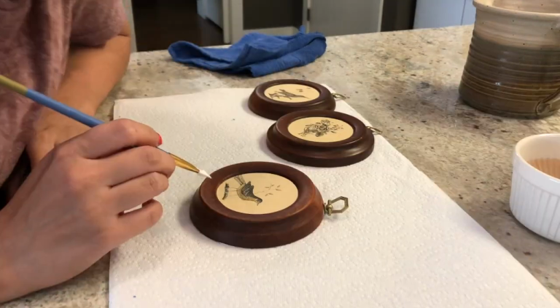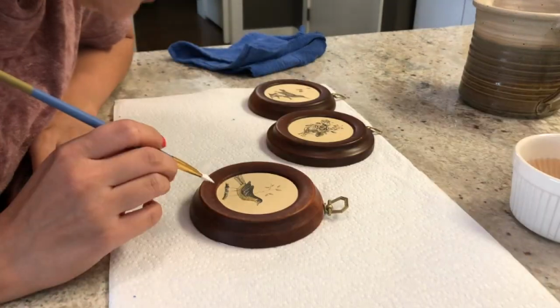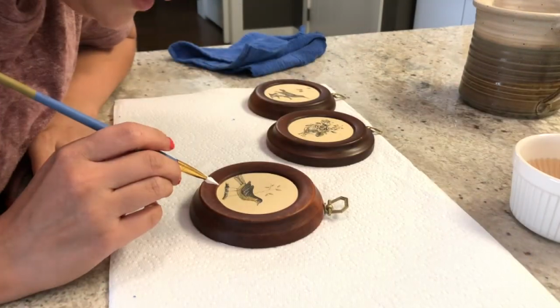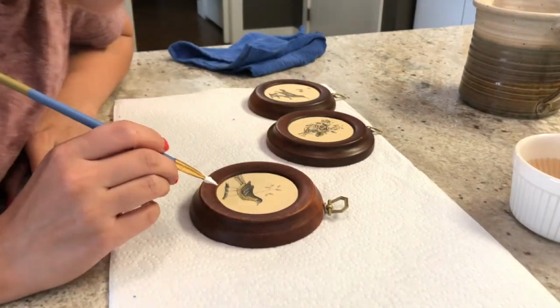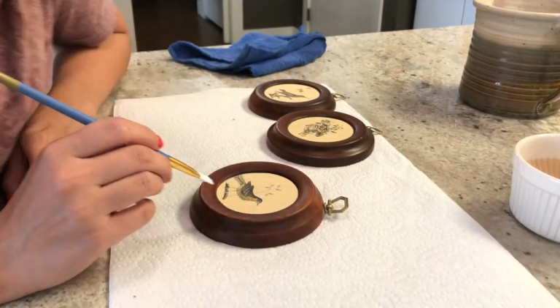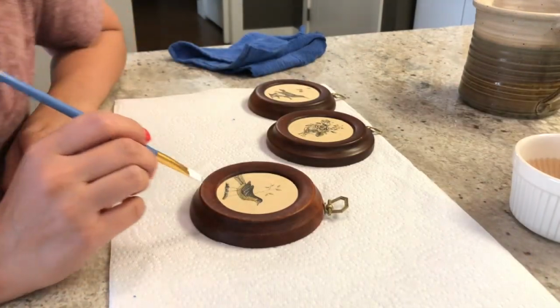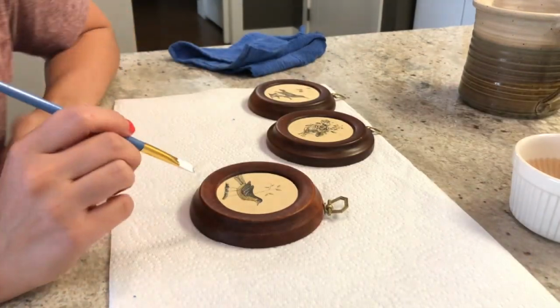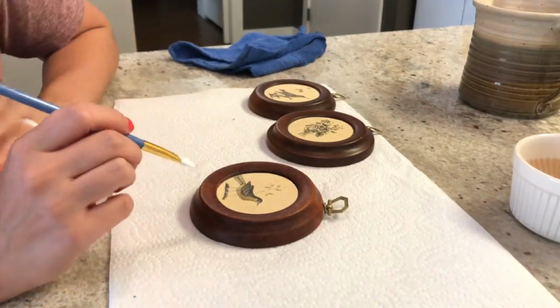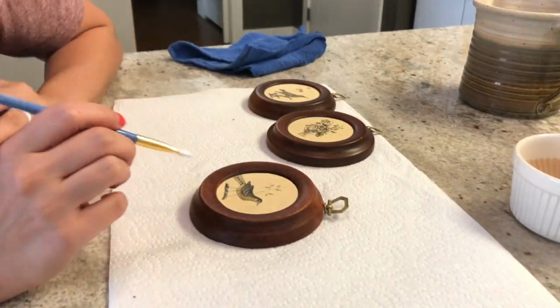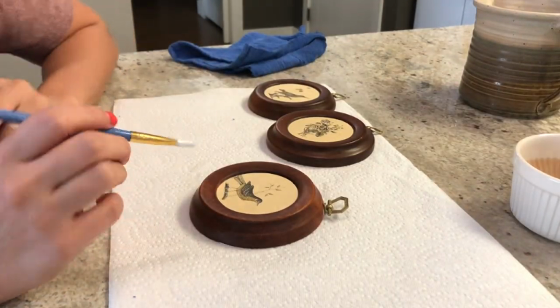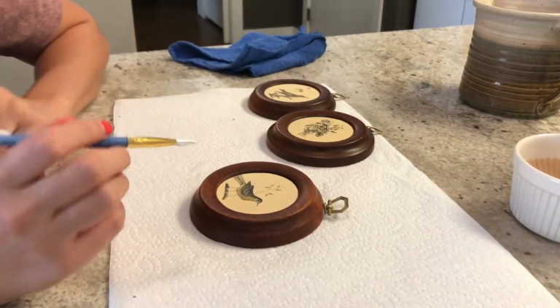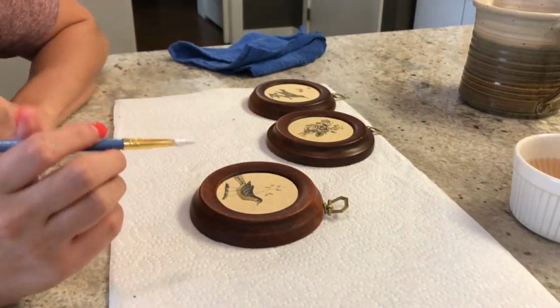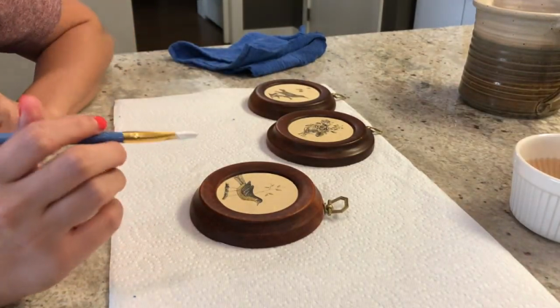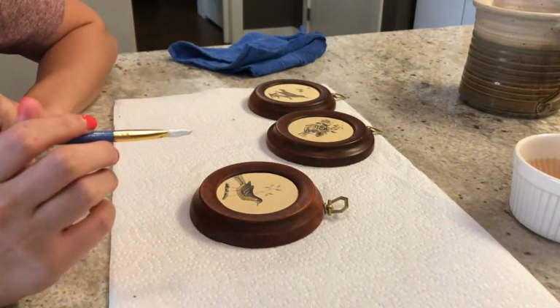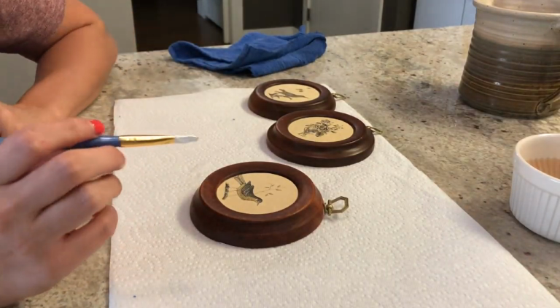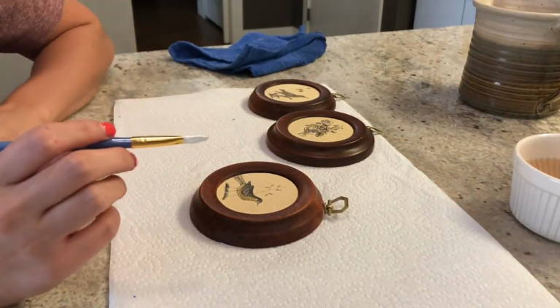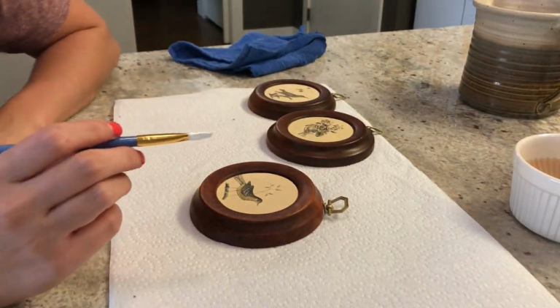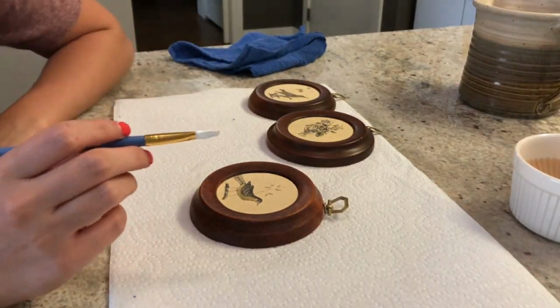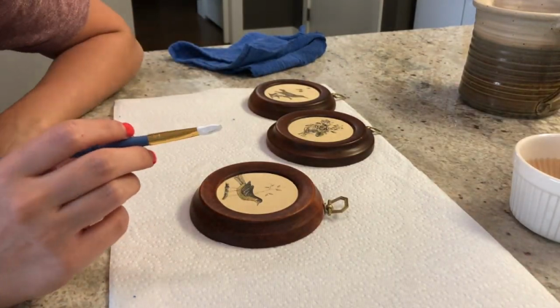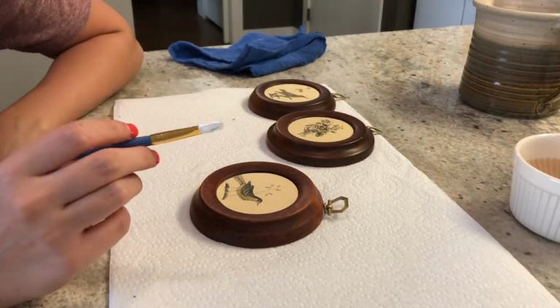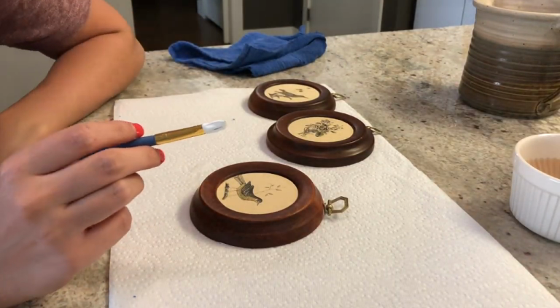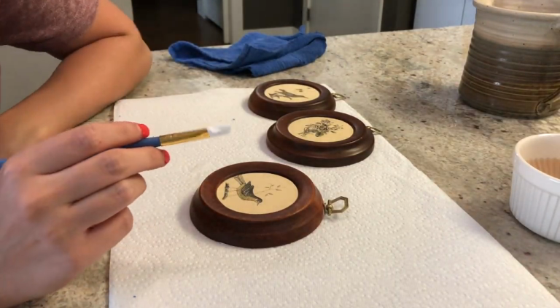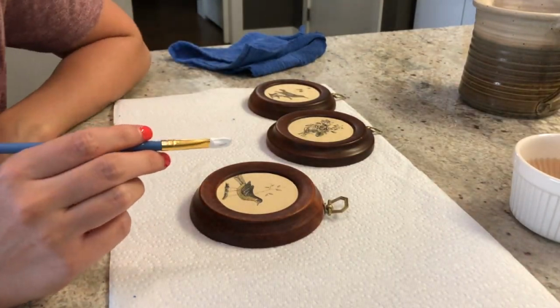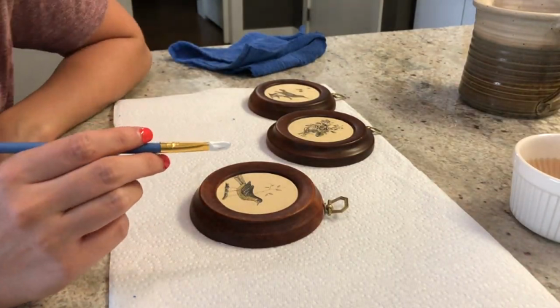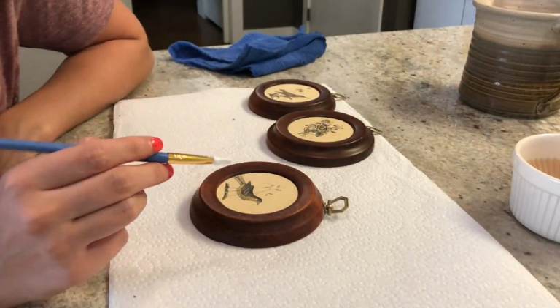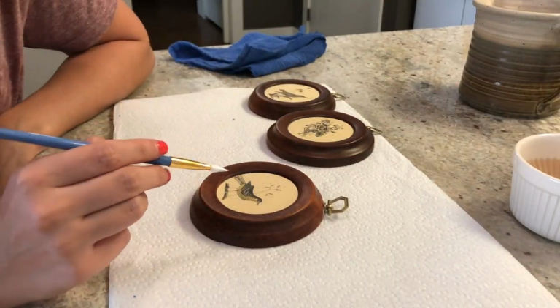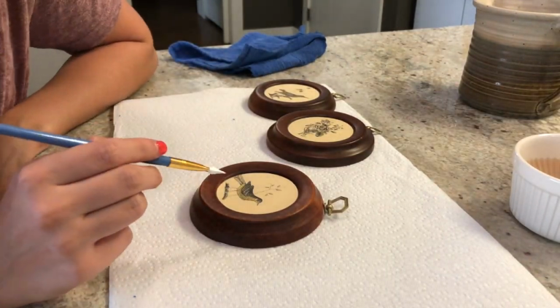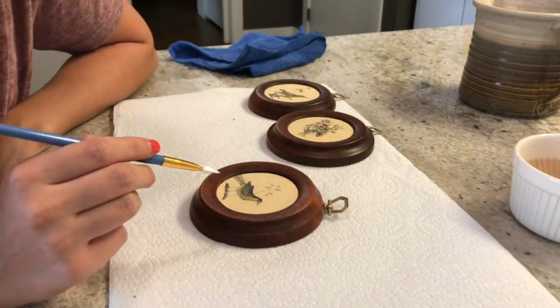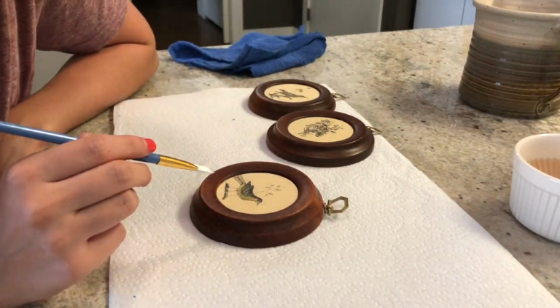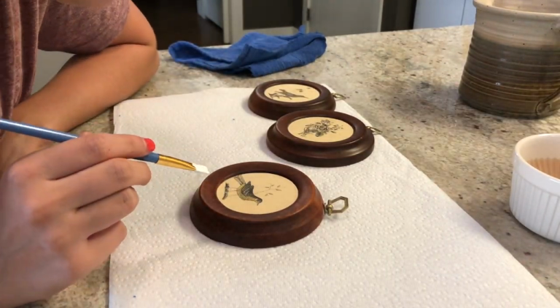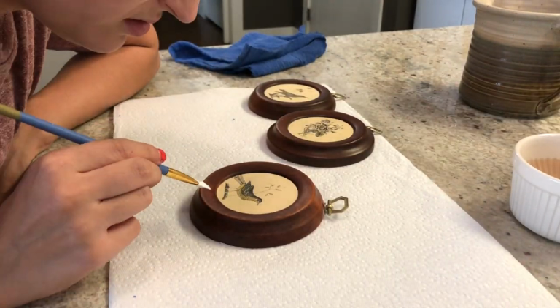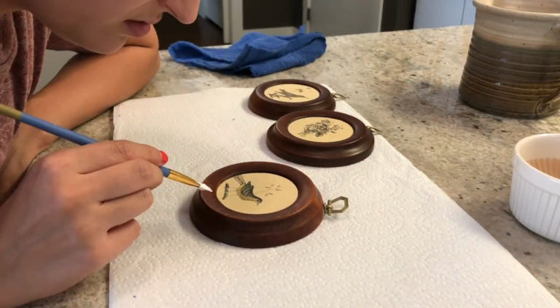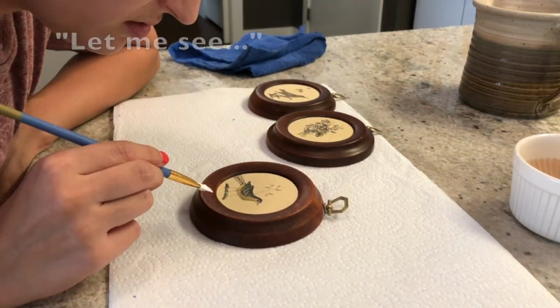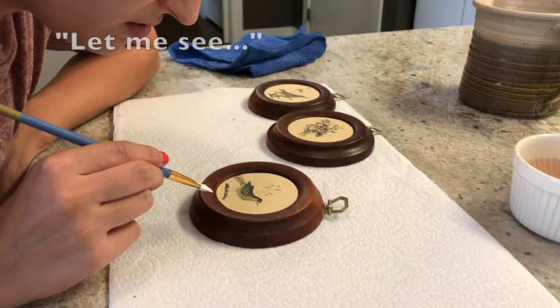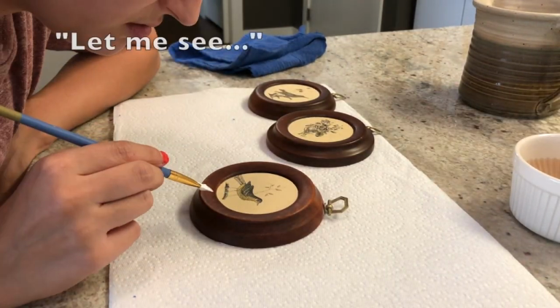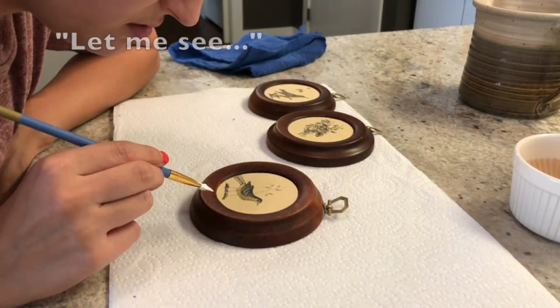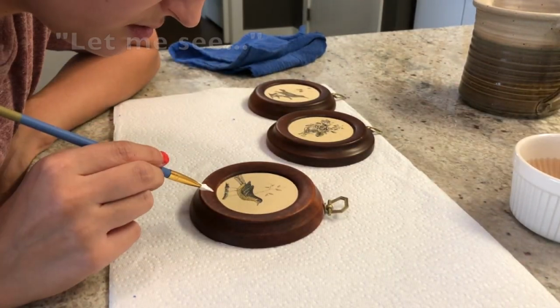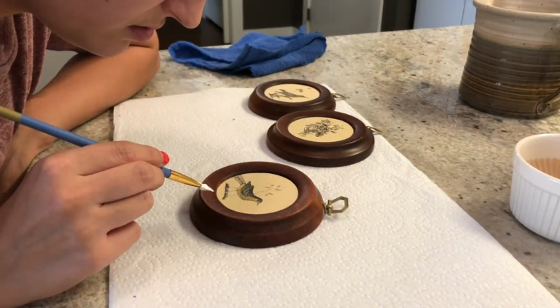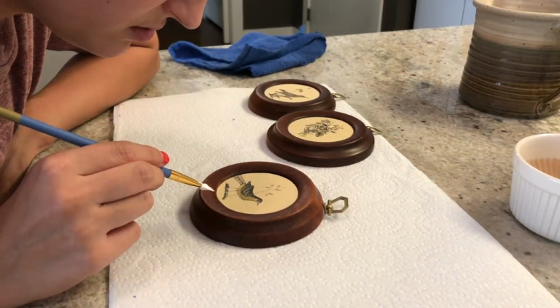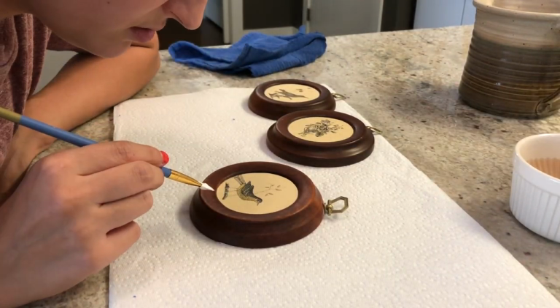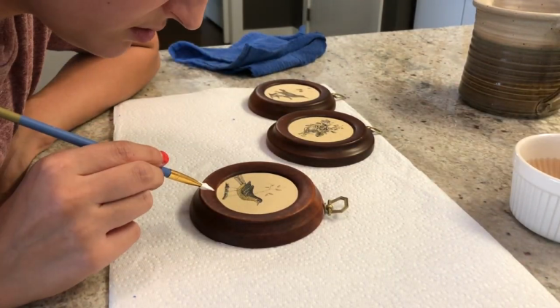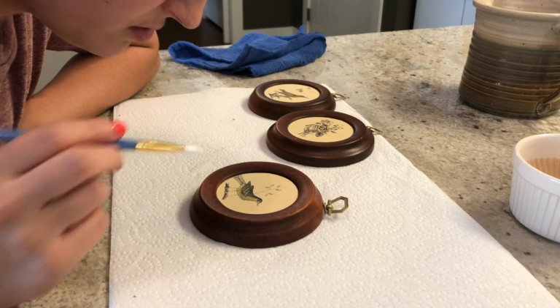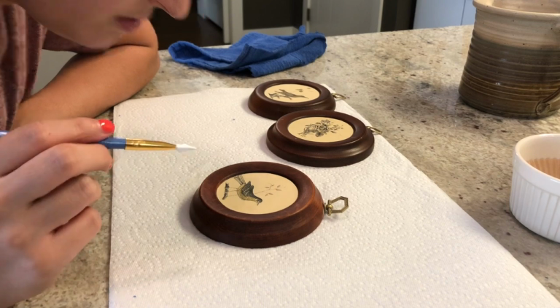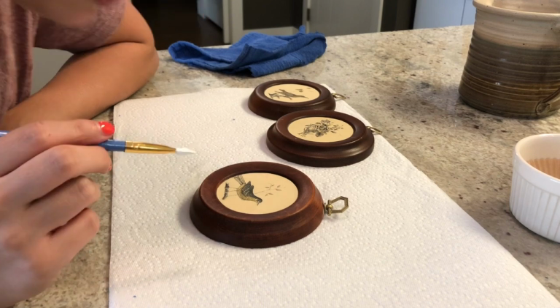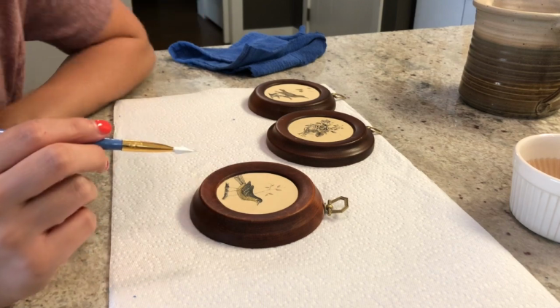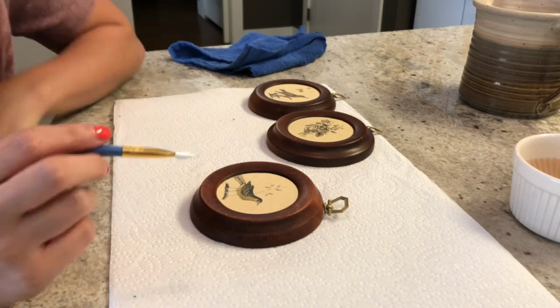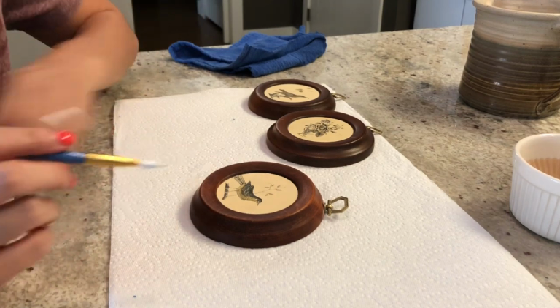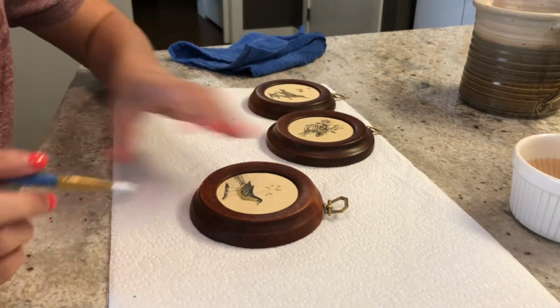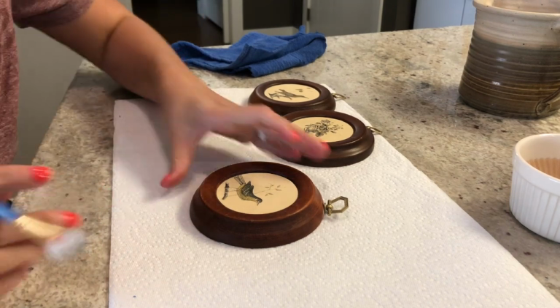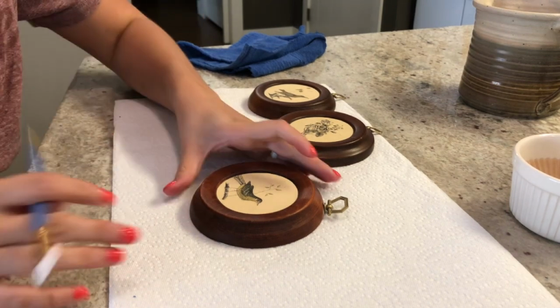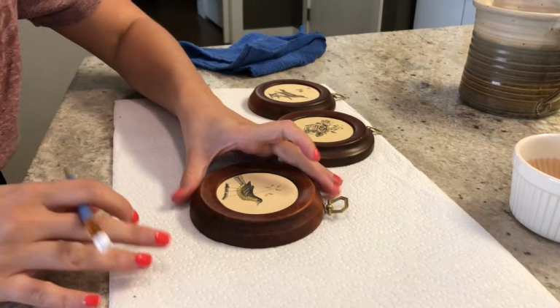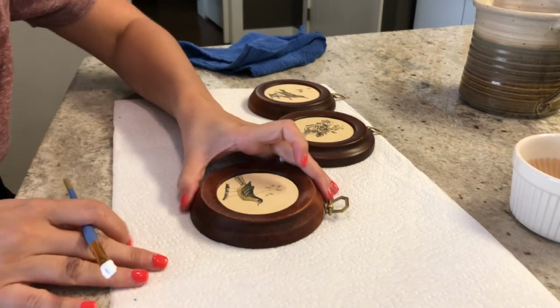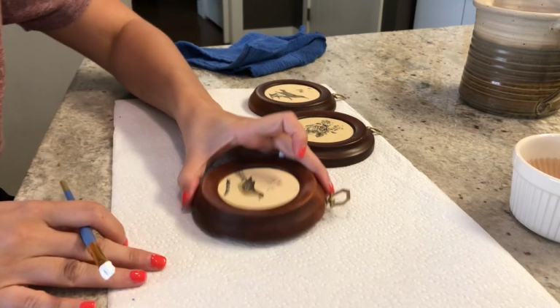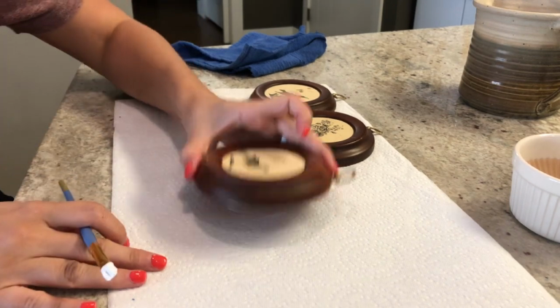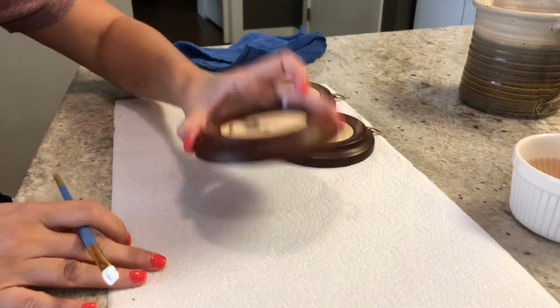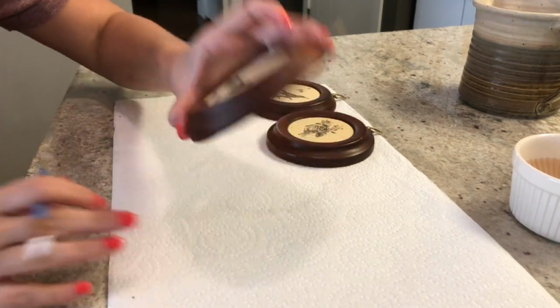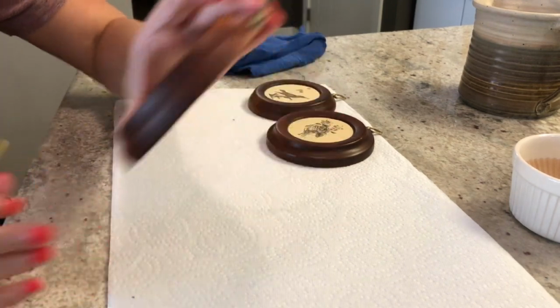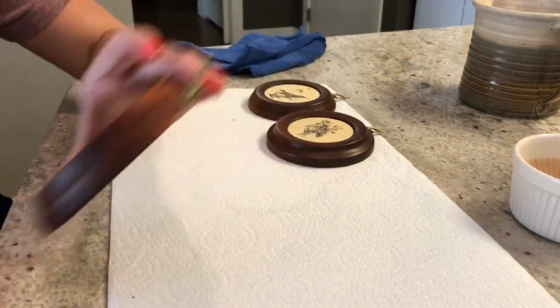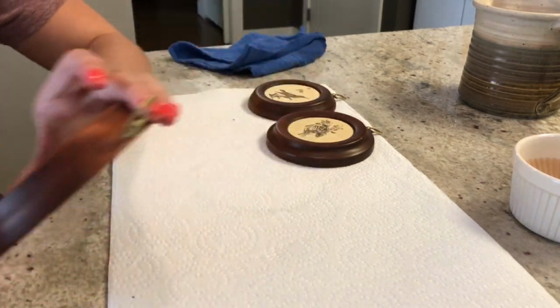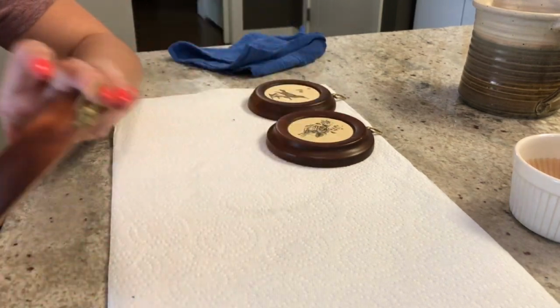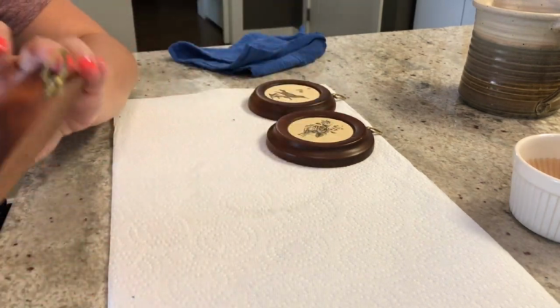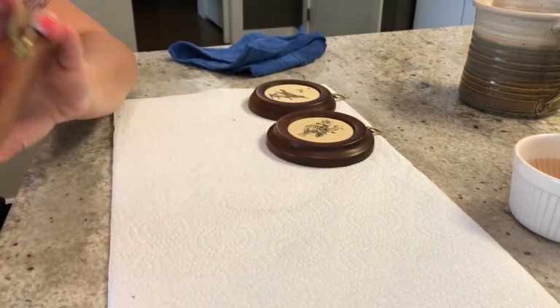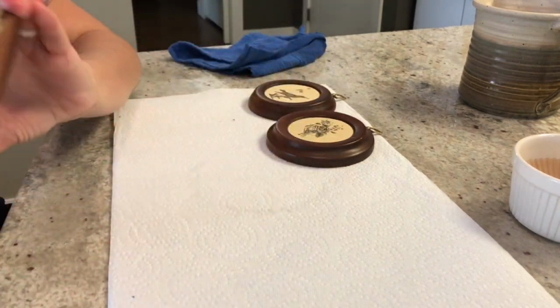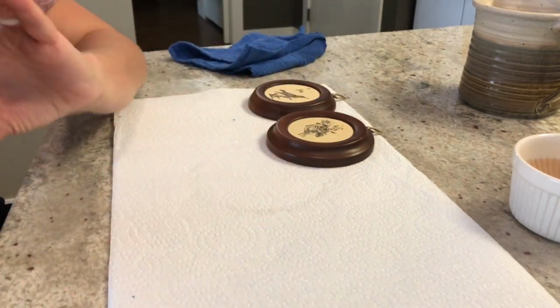I don't know if these will look good or not because they're like tan.